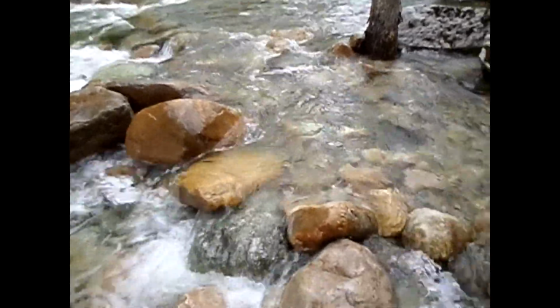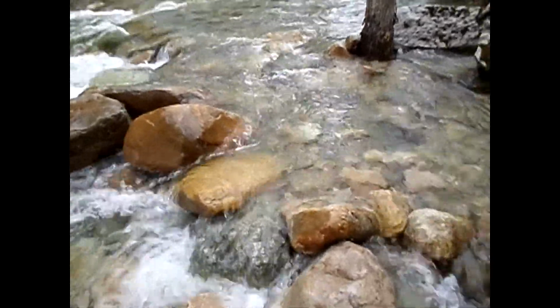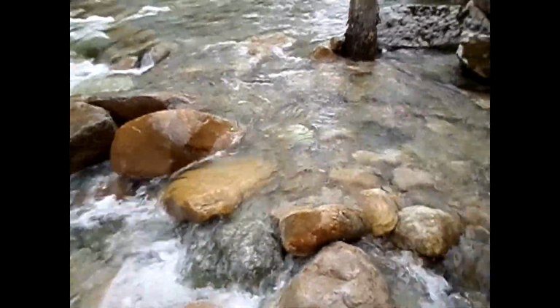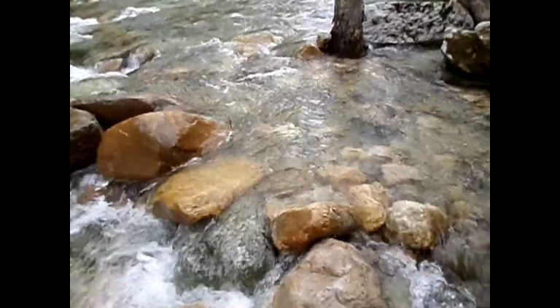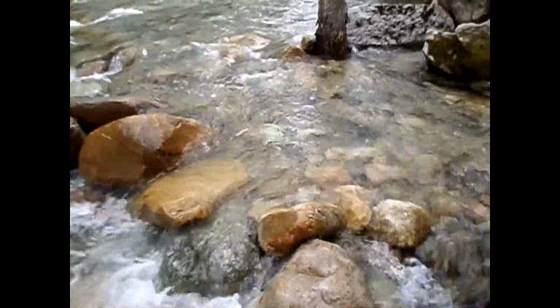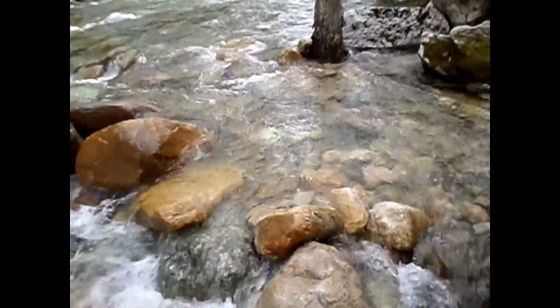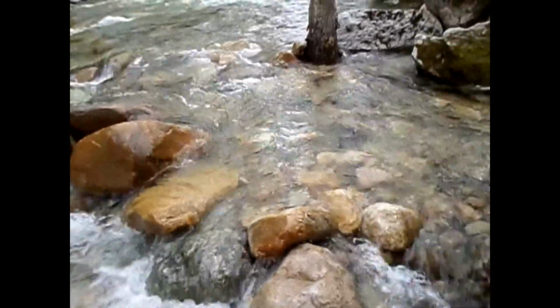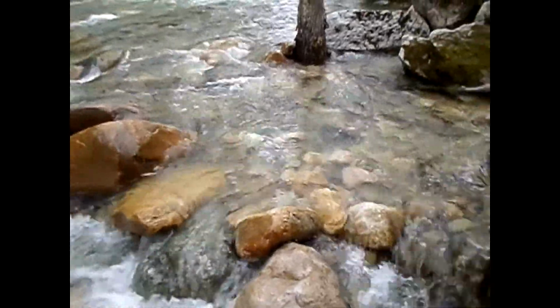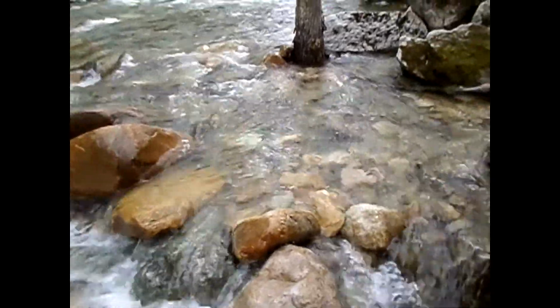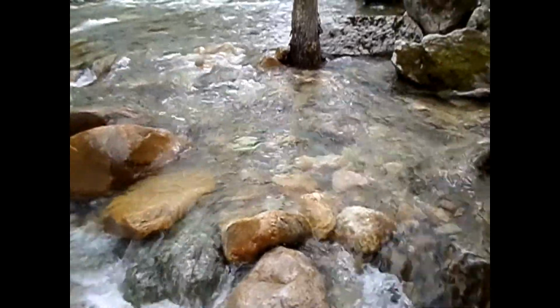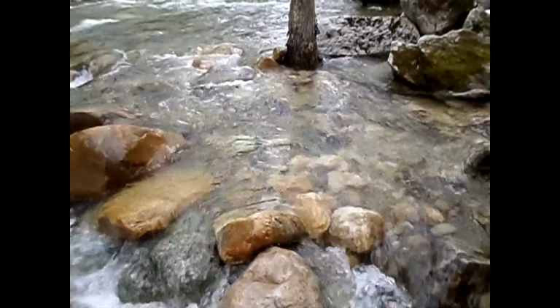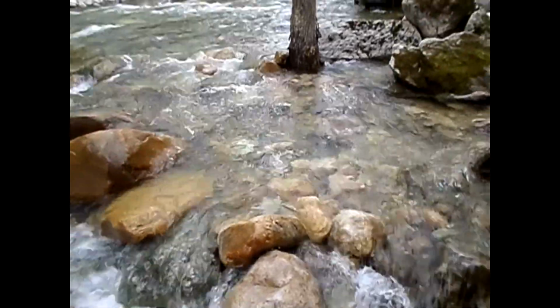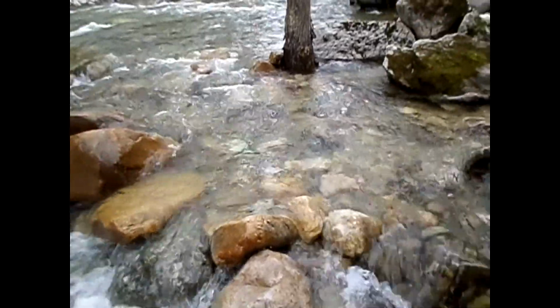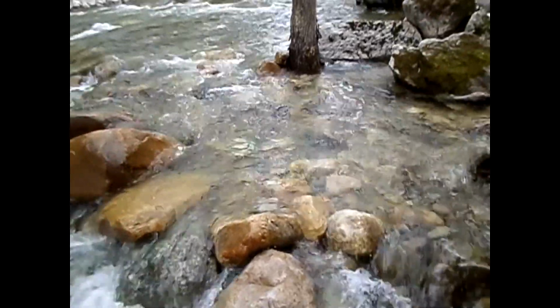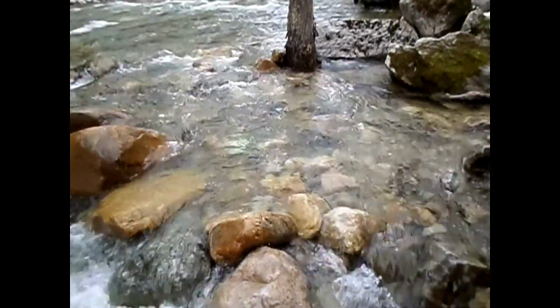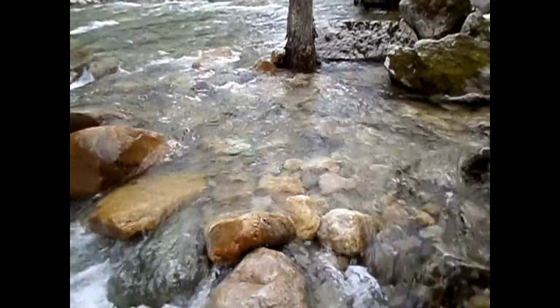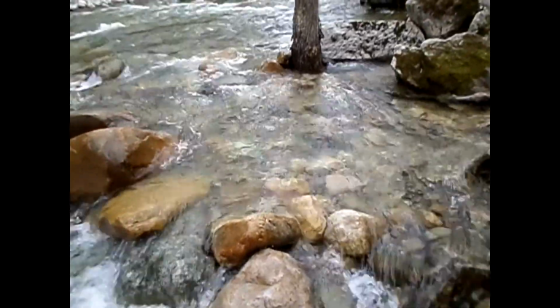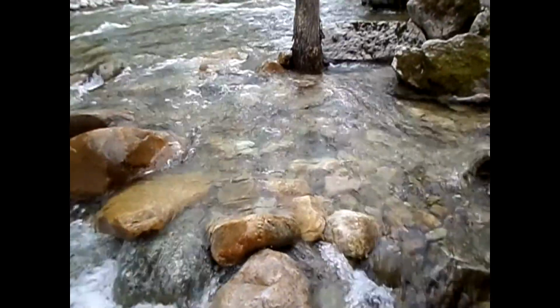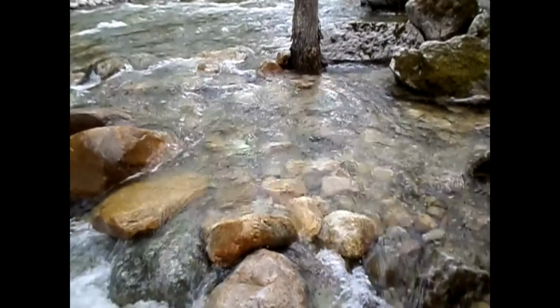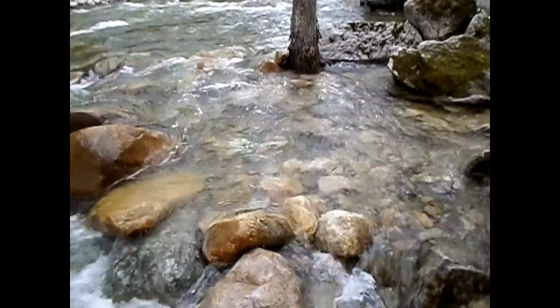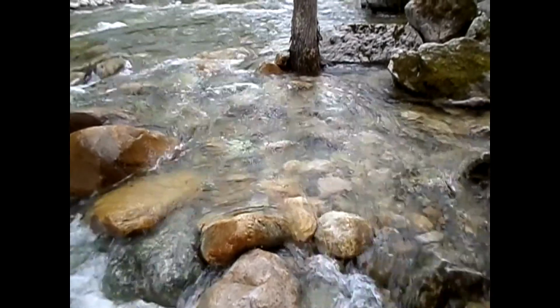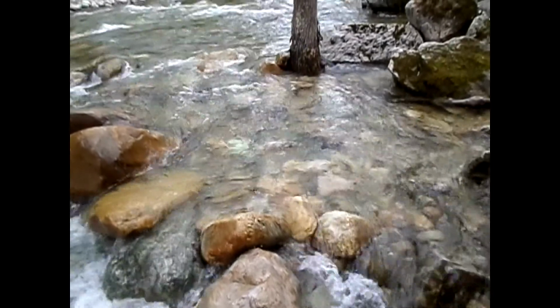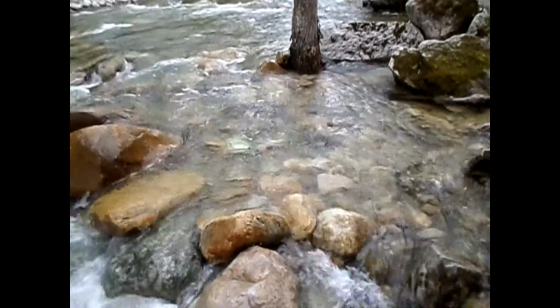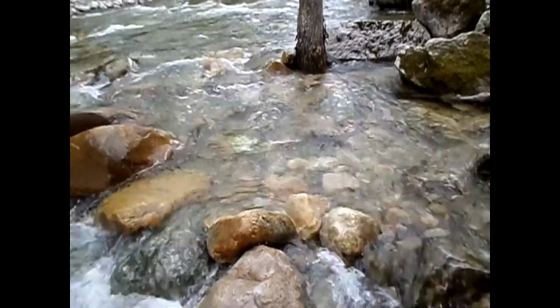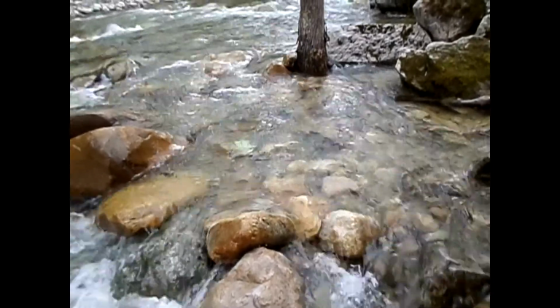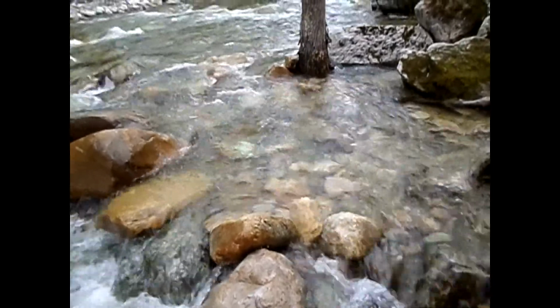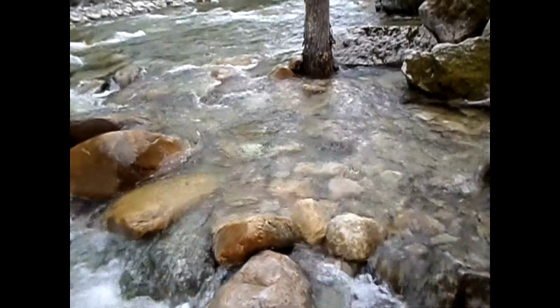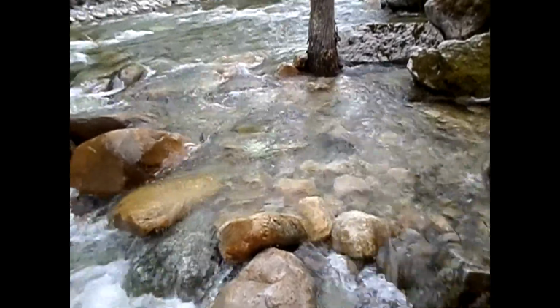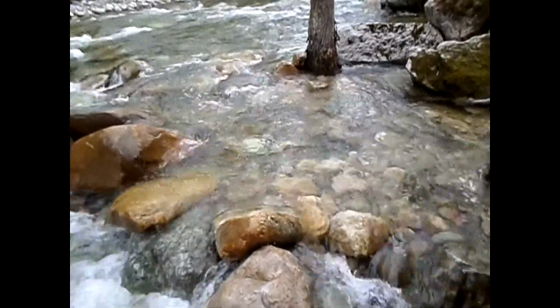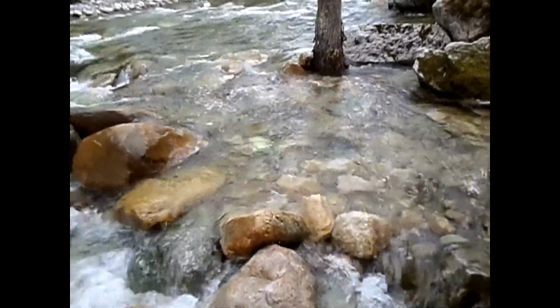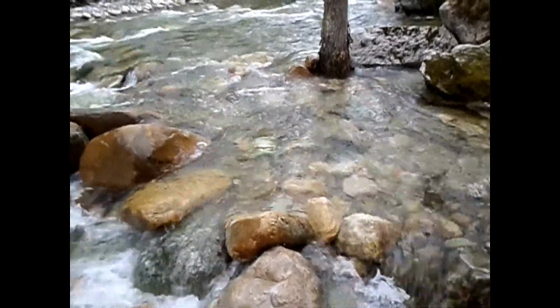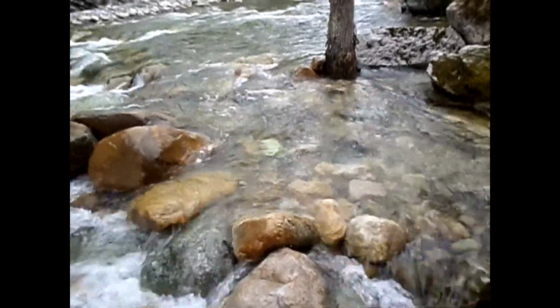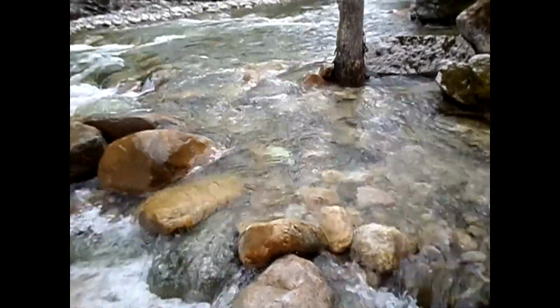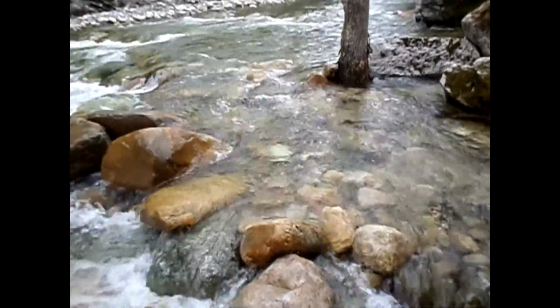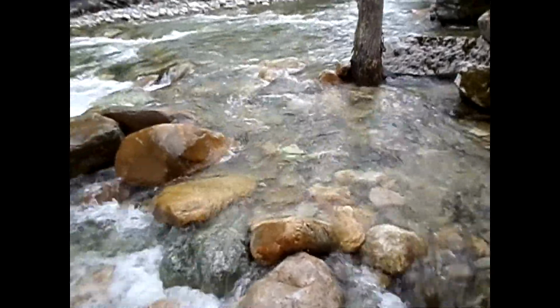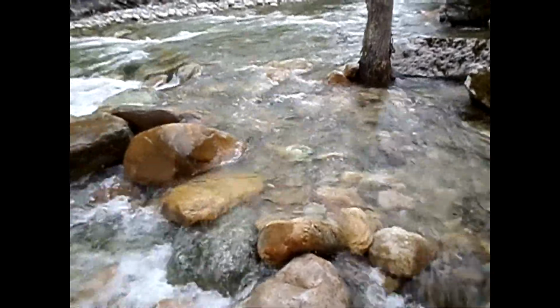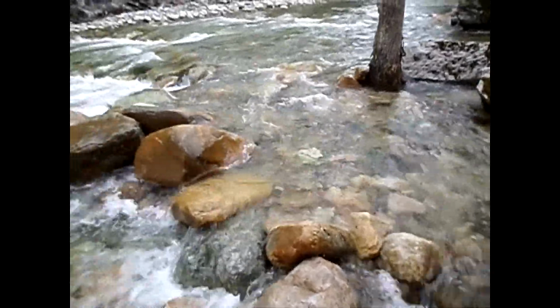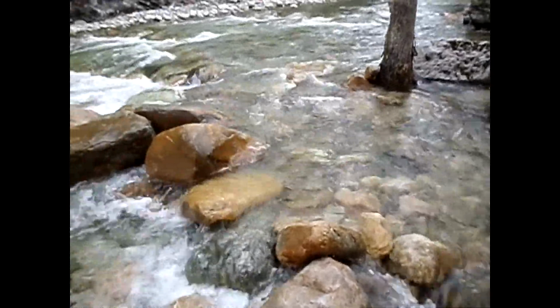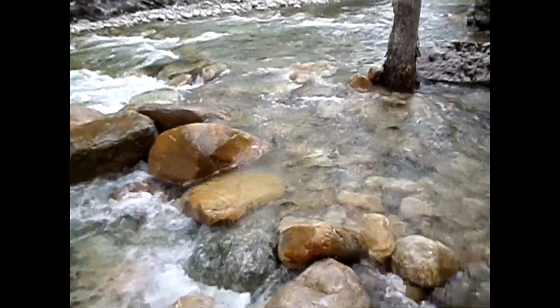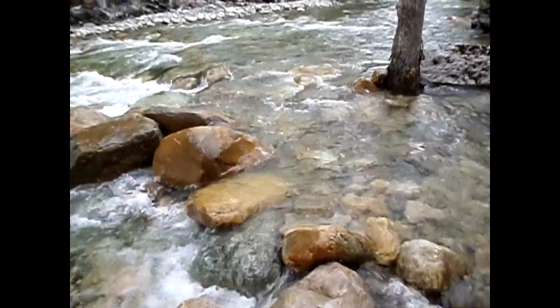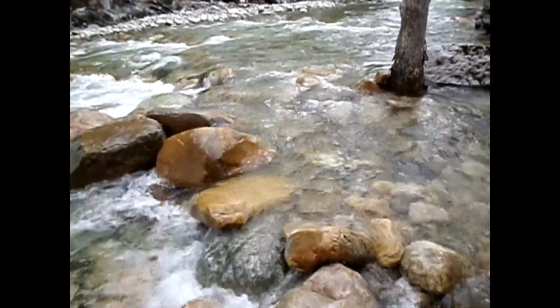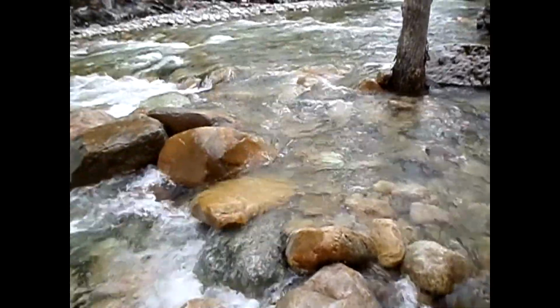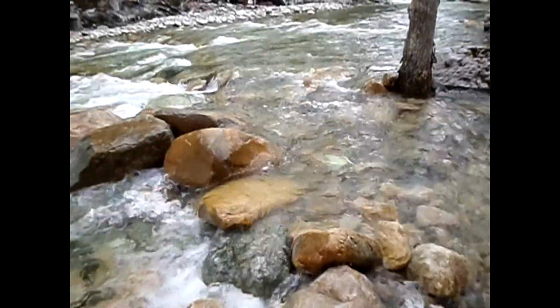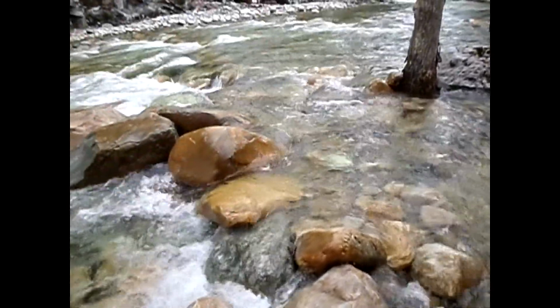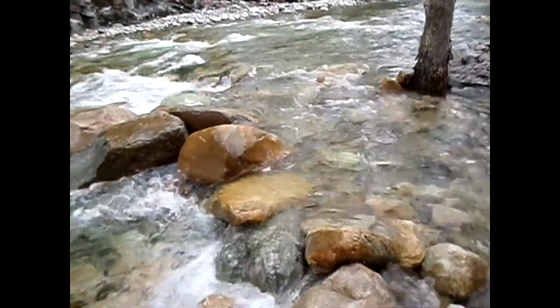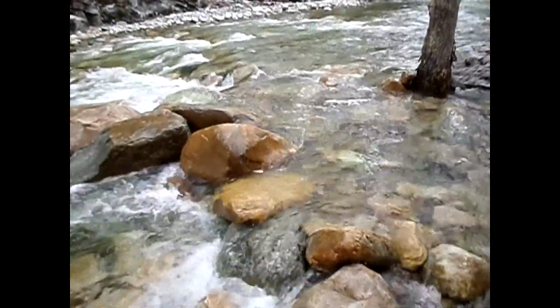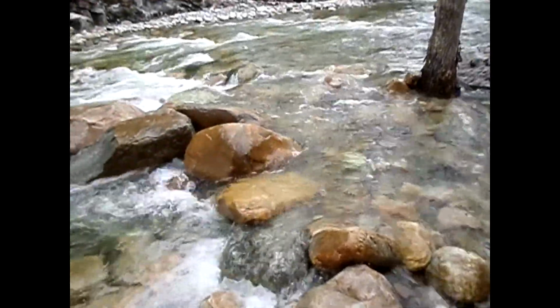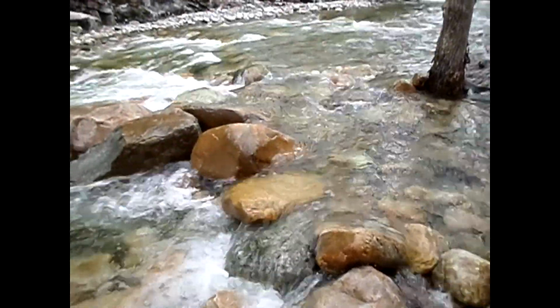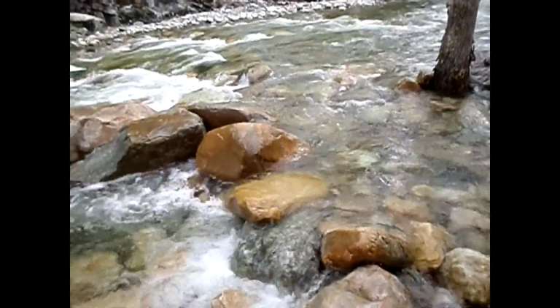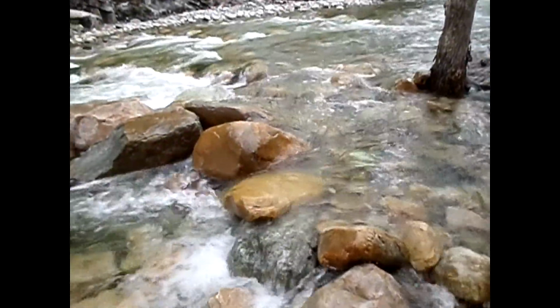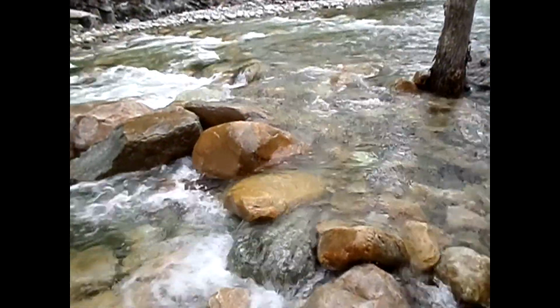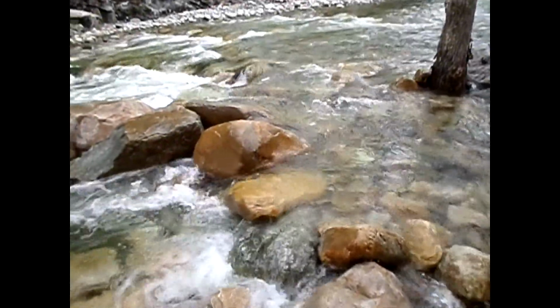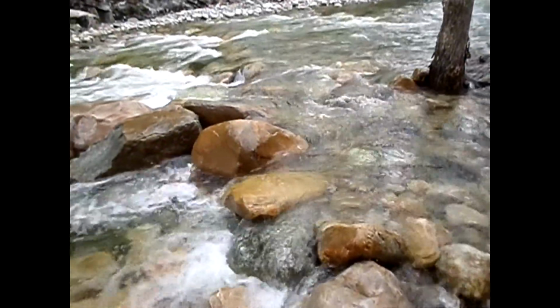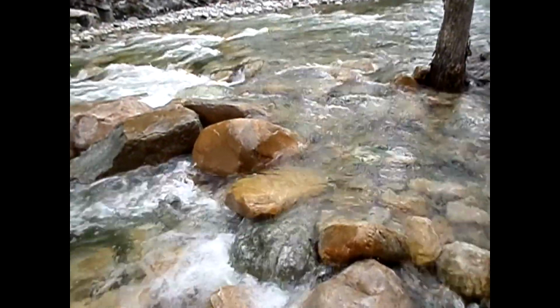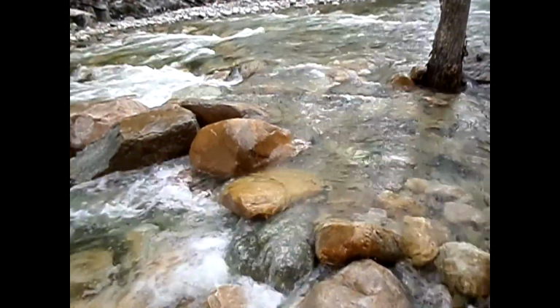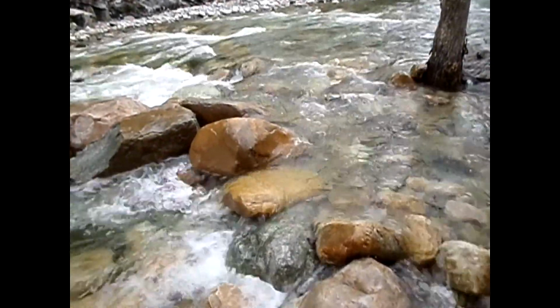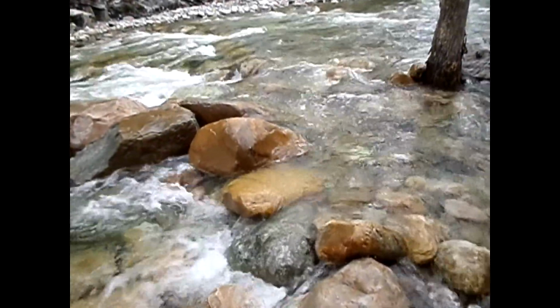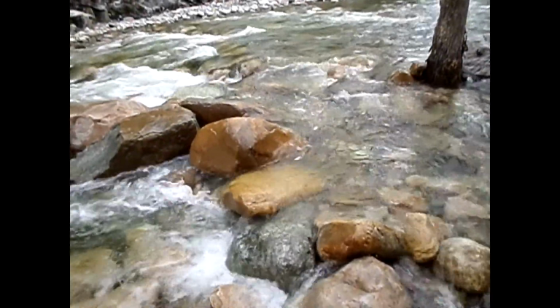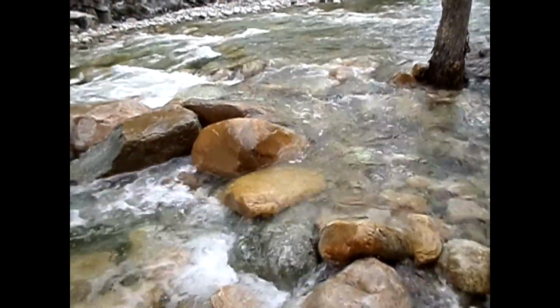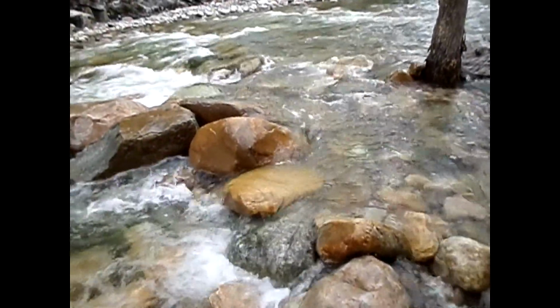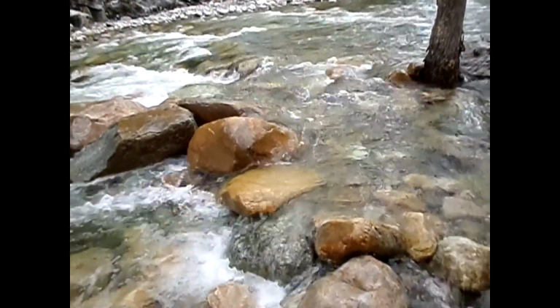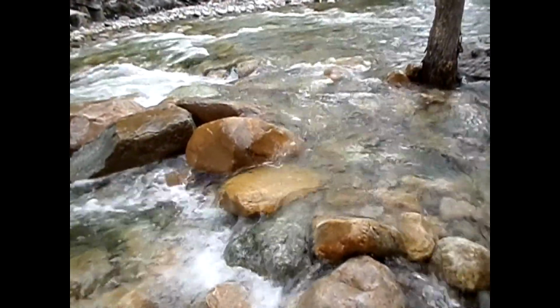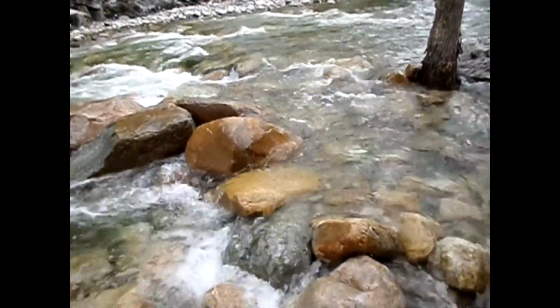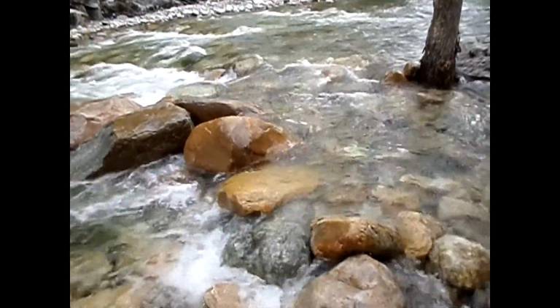Shout out to BK Builders, Brian and Michael in Vermont. I just came from the post office — your traps have been shipped.